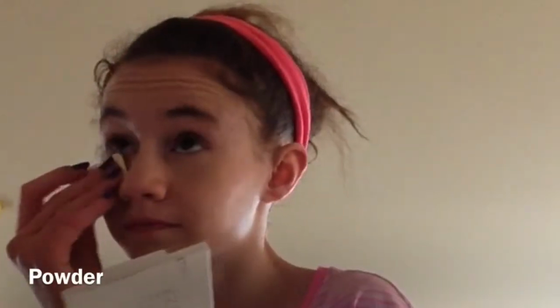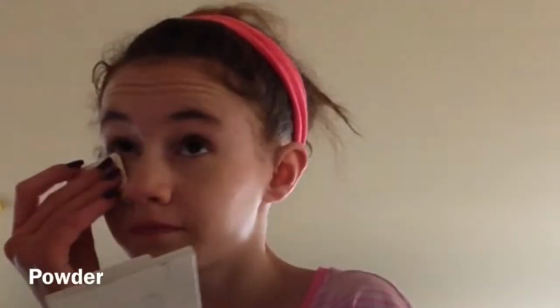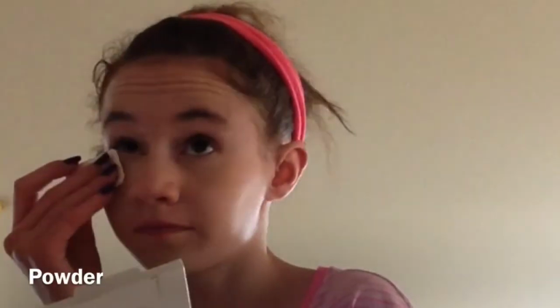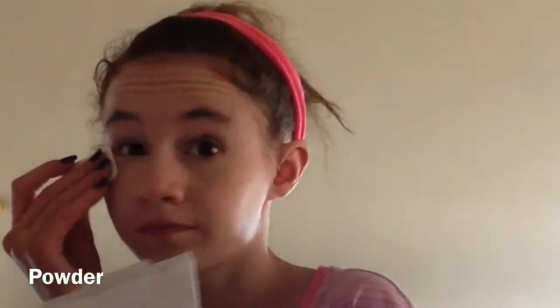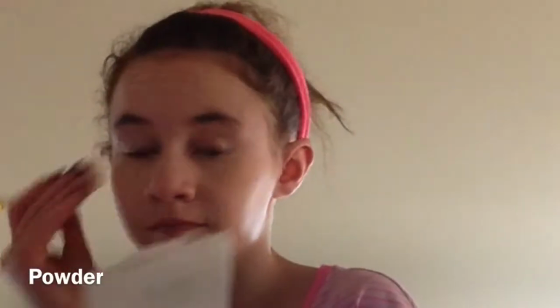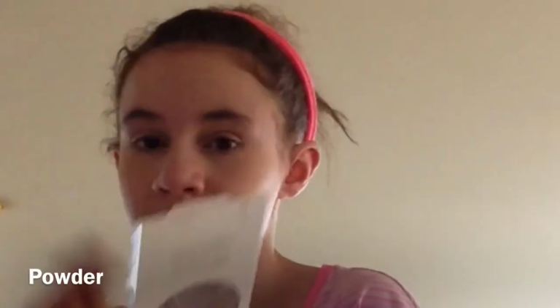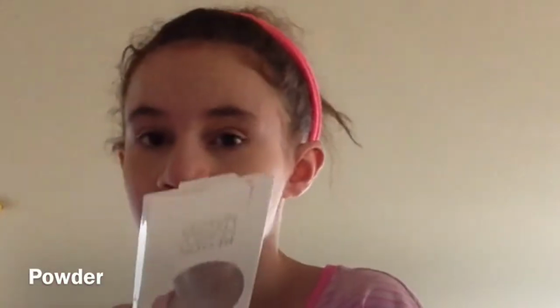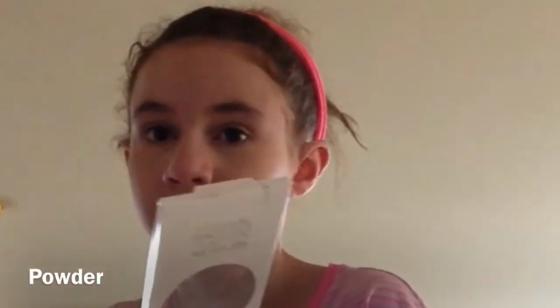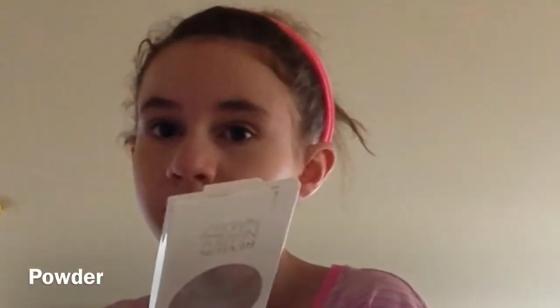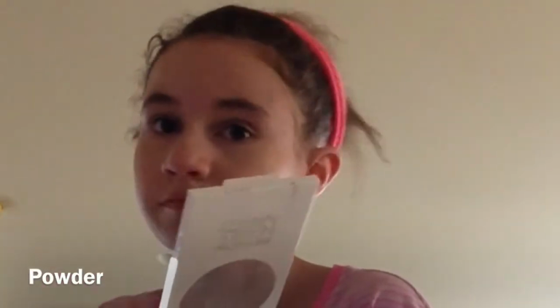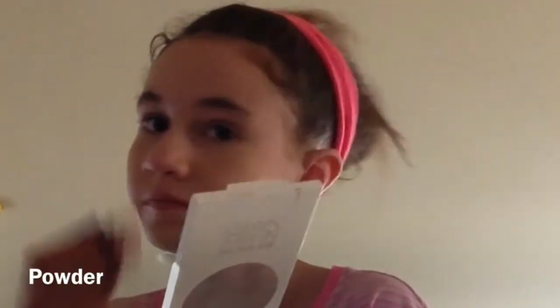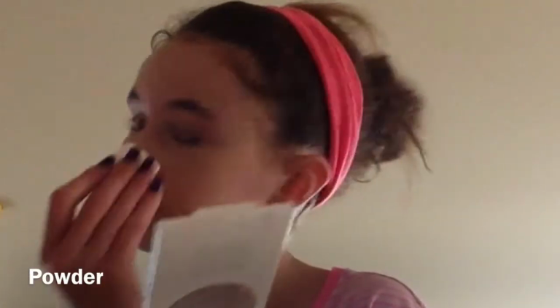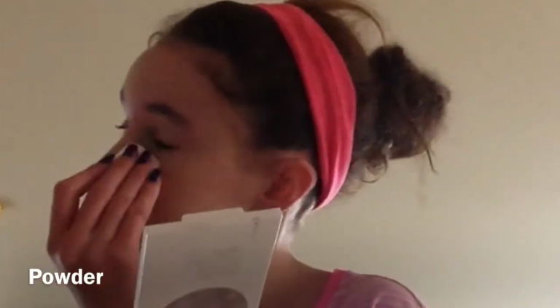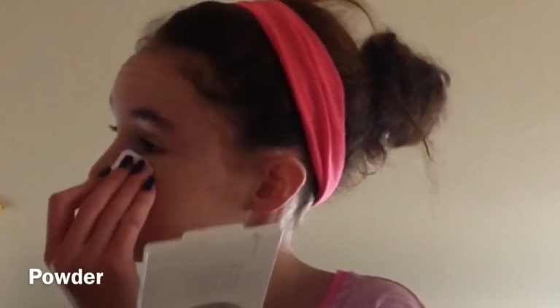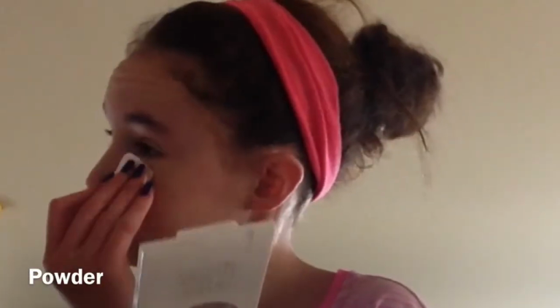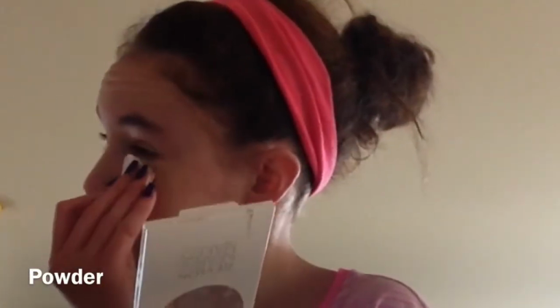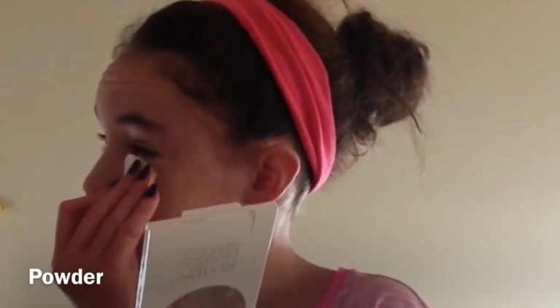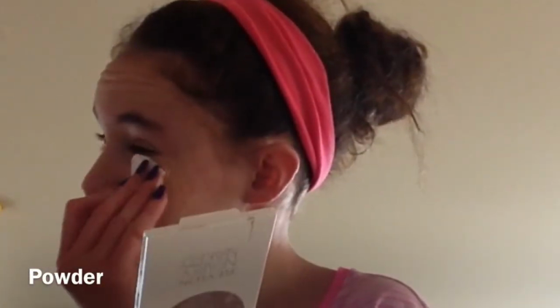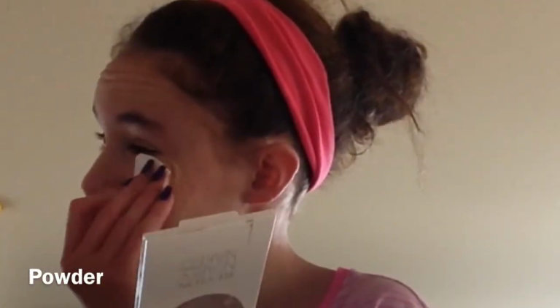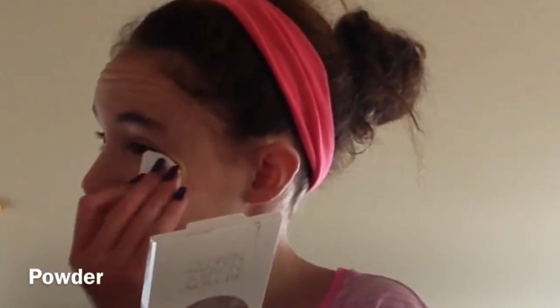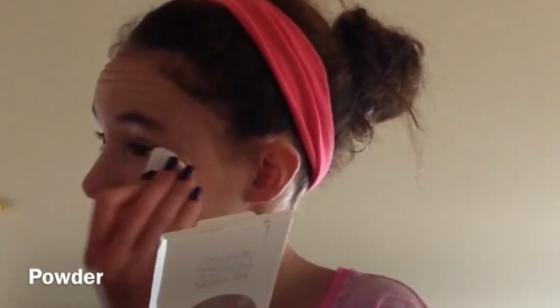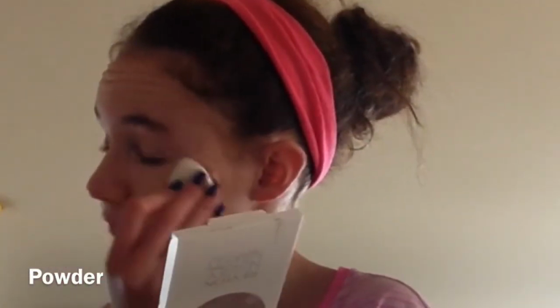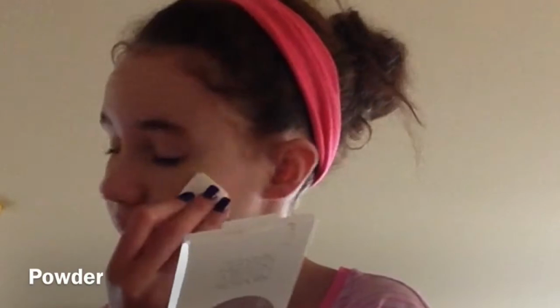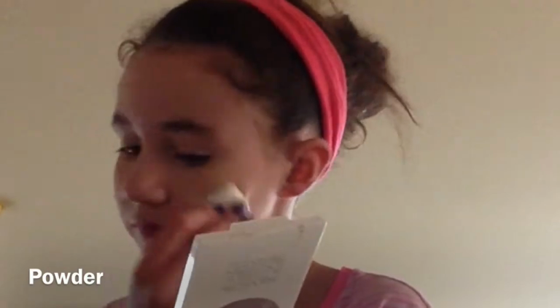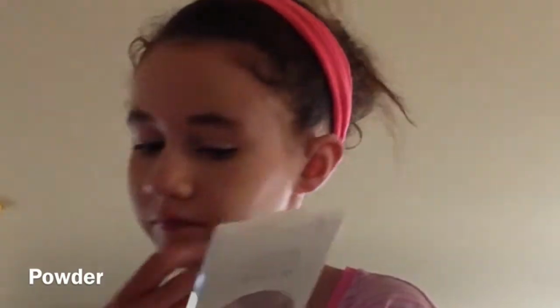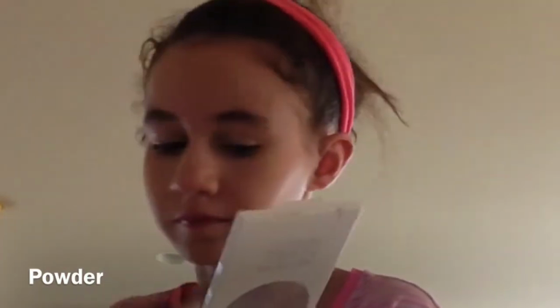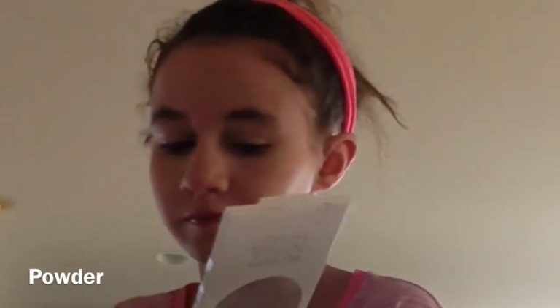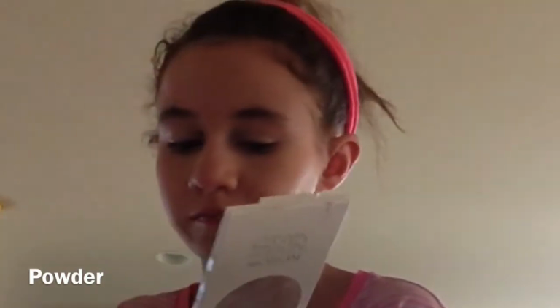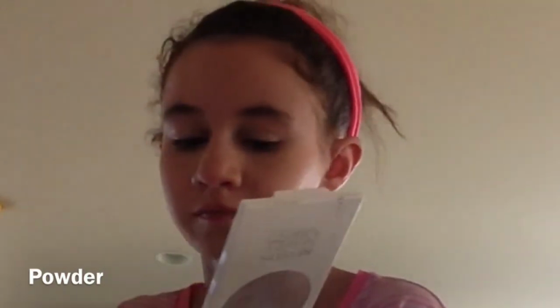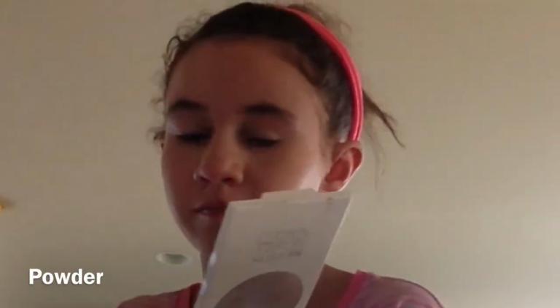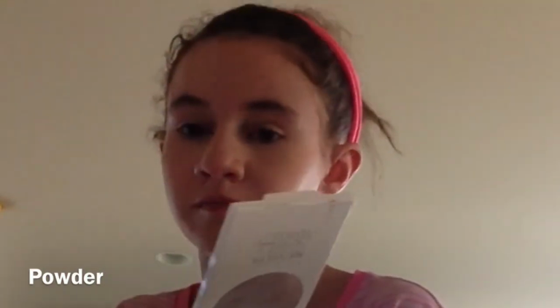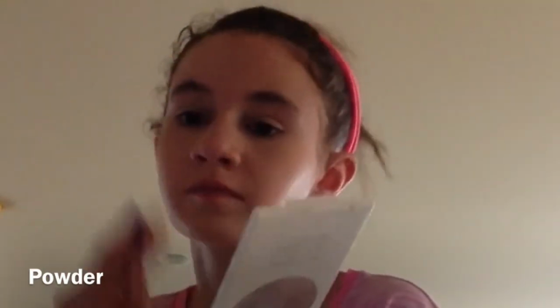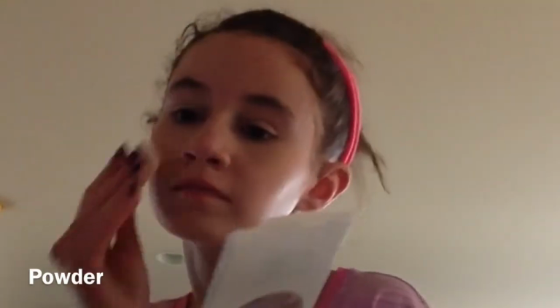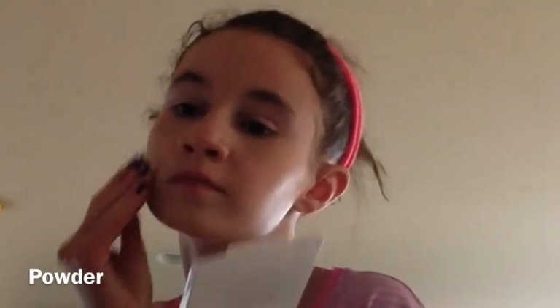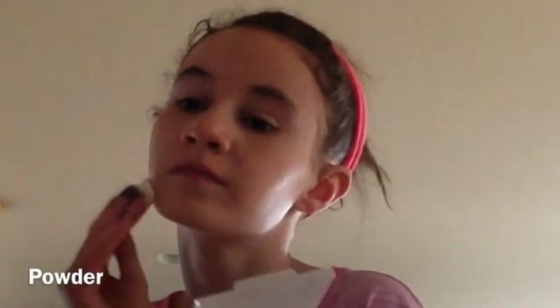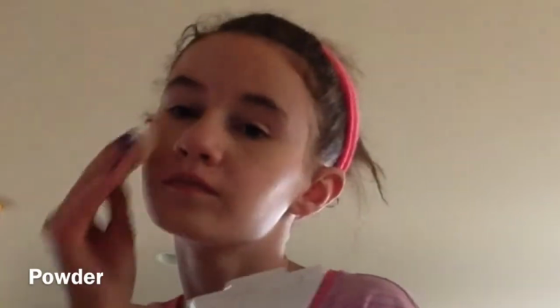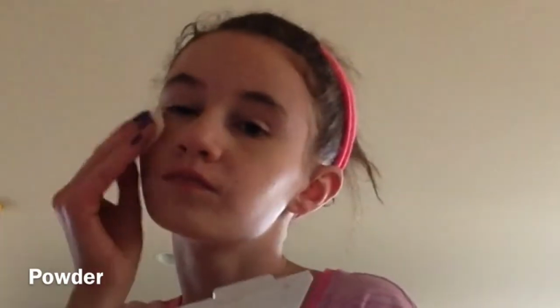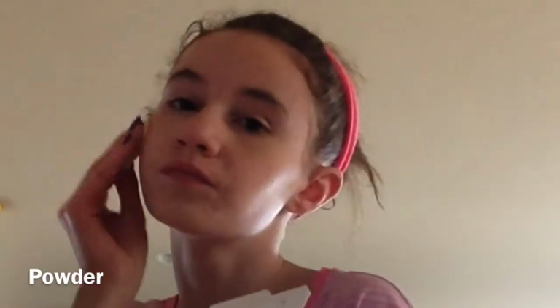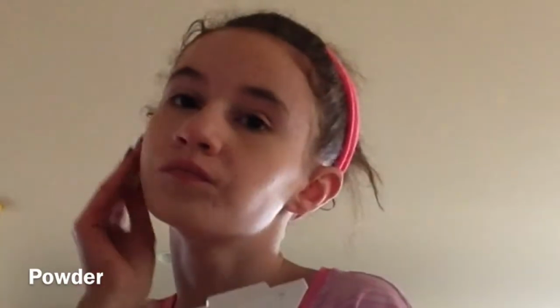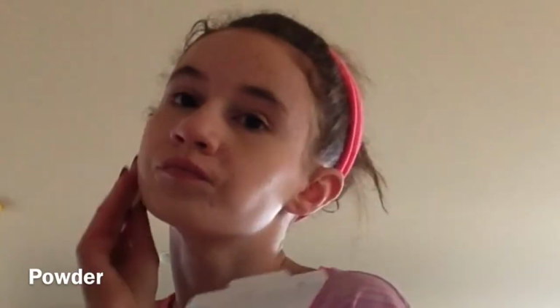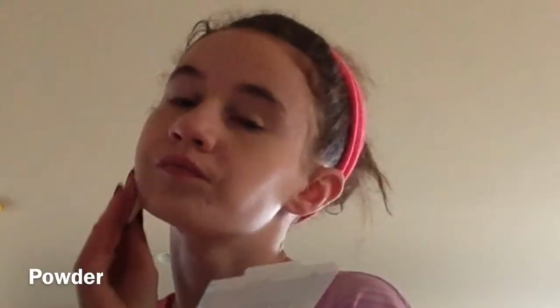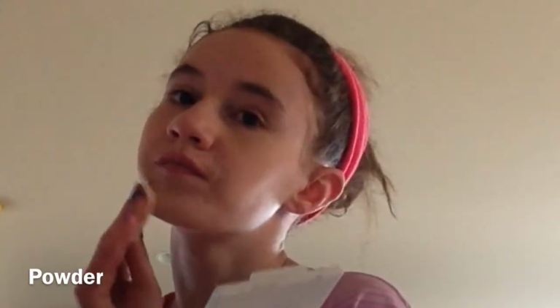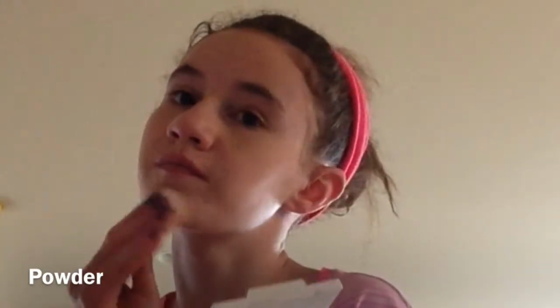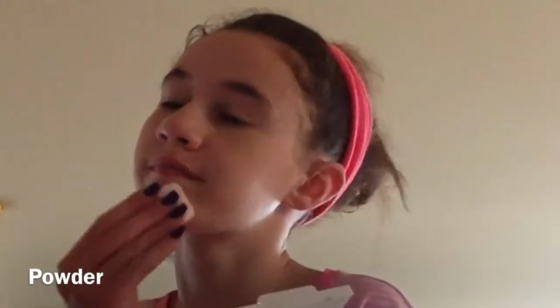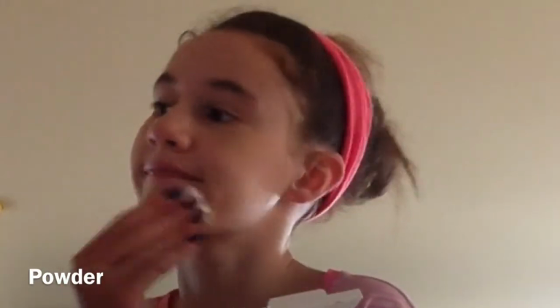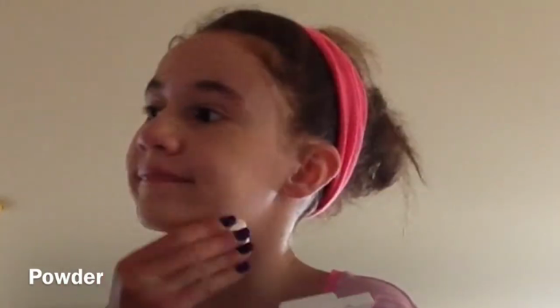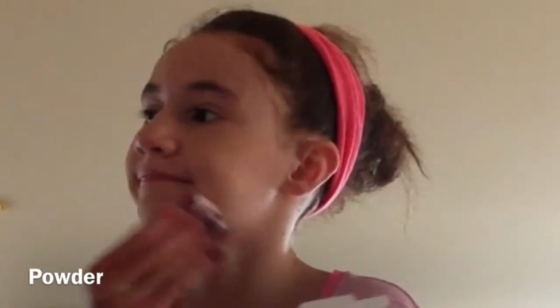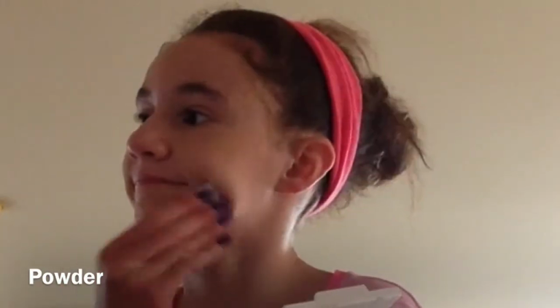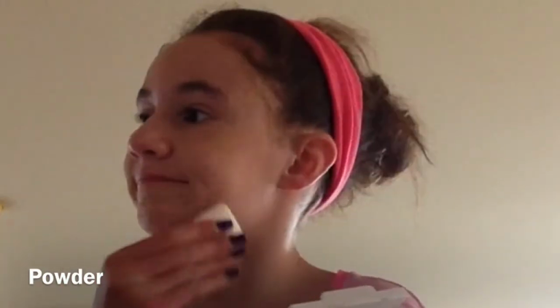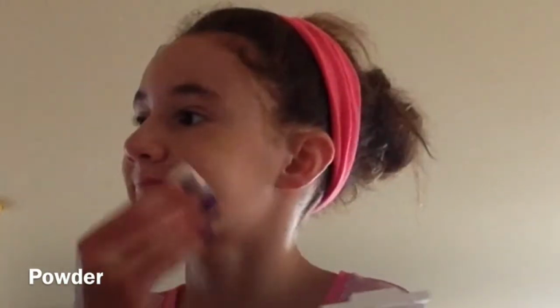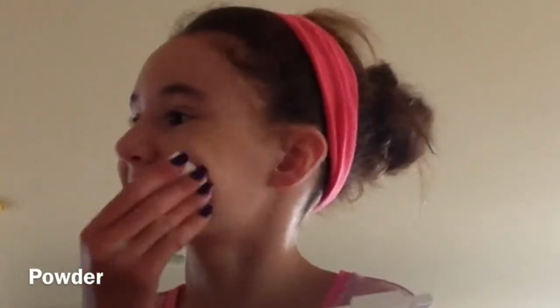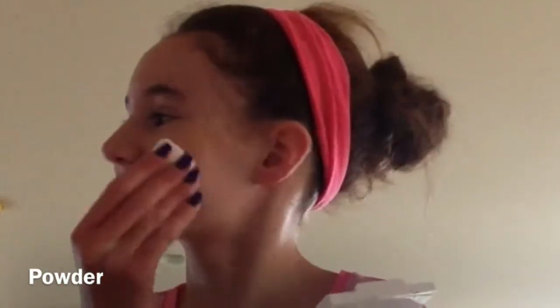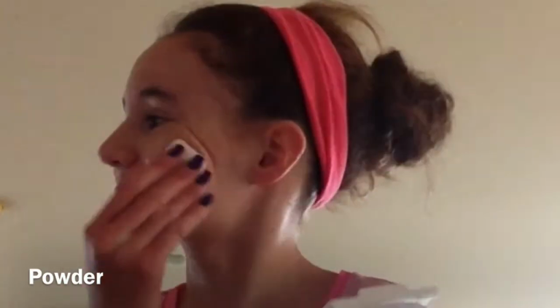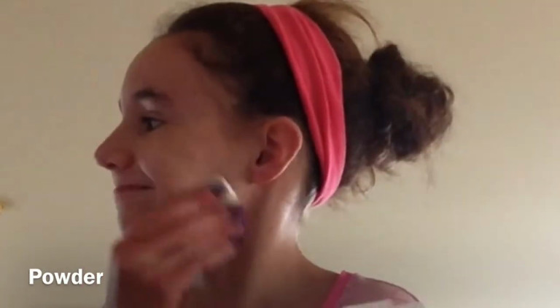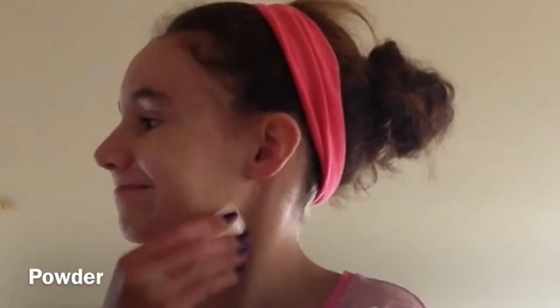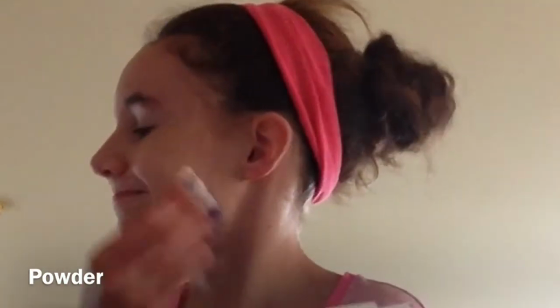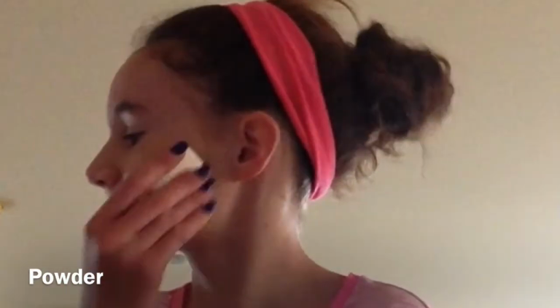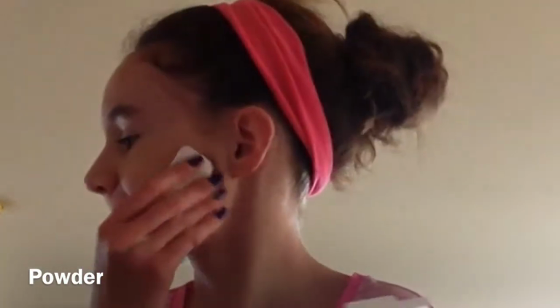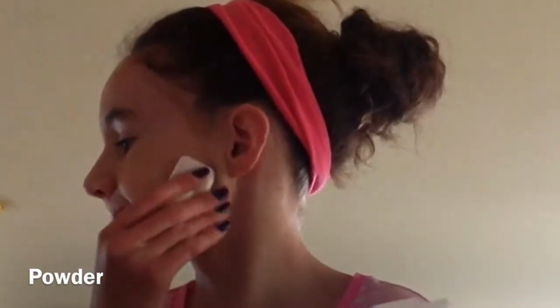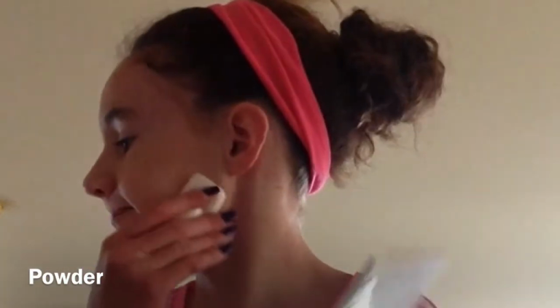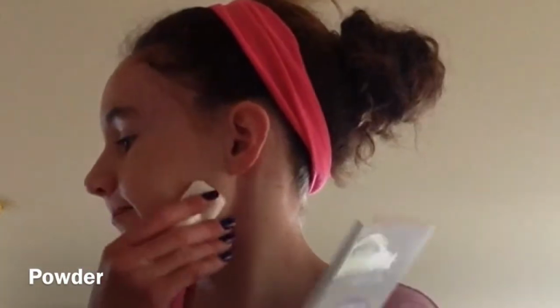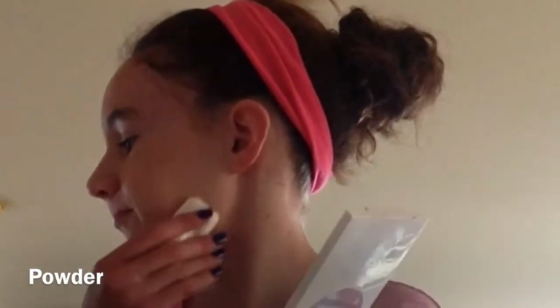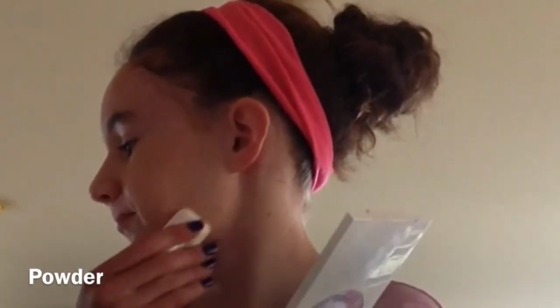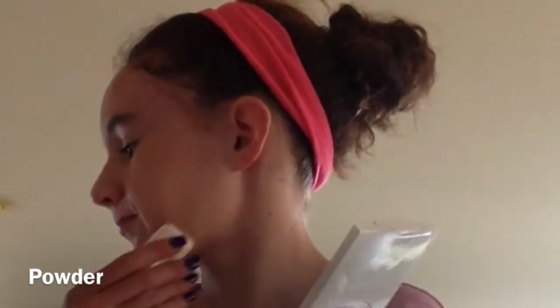Next, I'm just taking a powder and the little brush that came with the powder and I'm just applying this all over my face to set the foundation and the concealer.